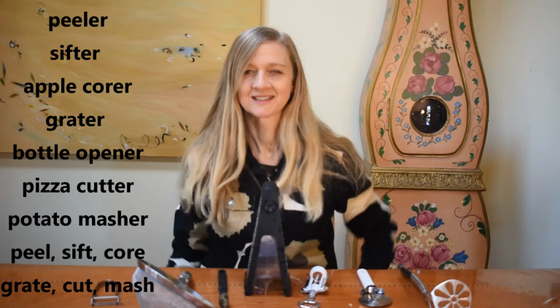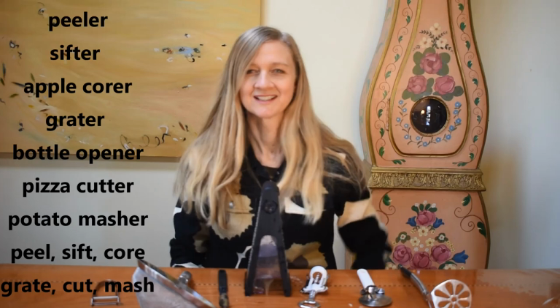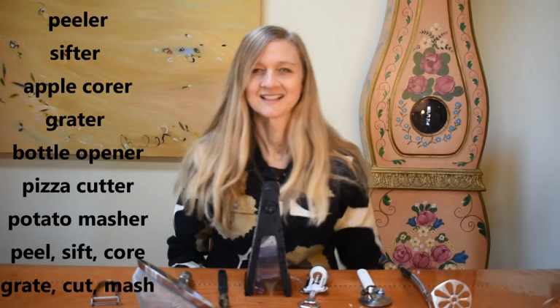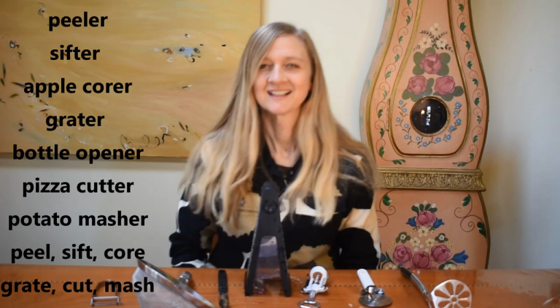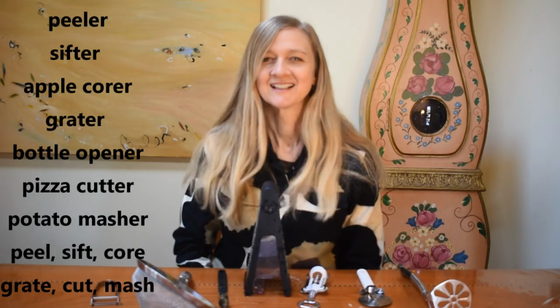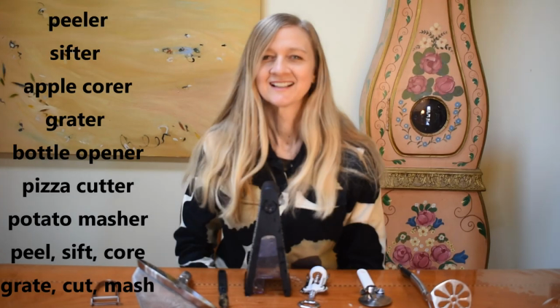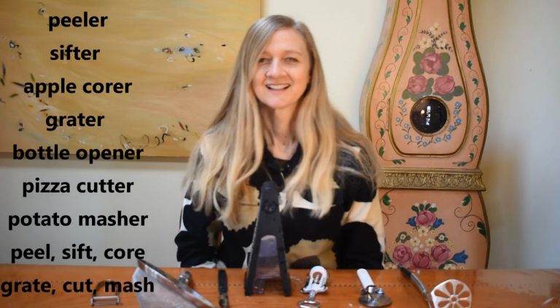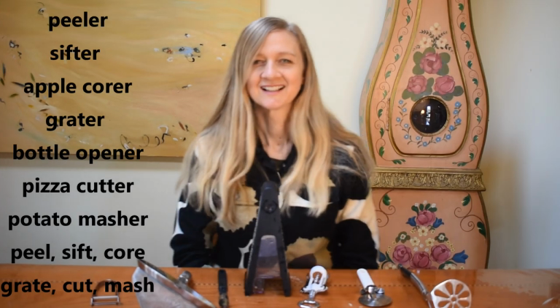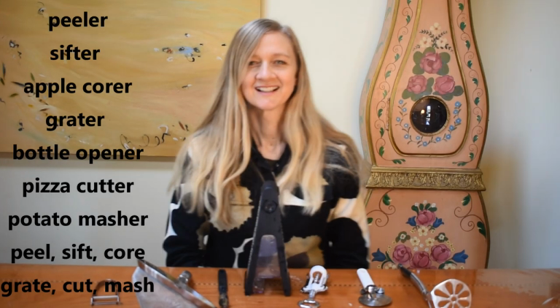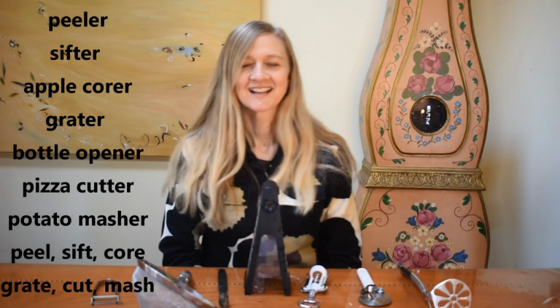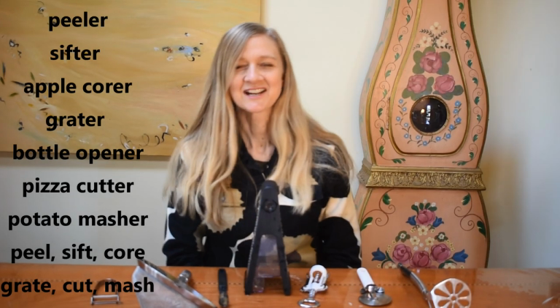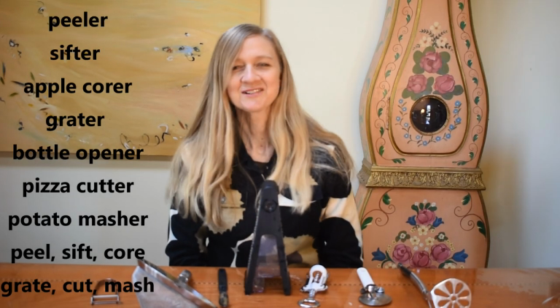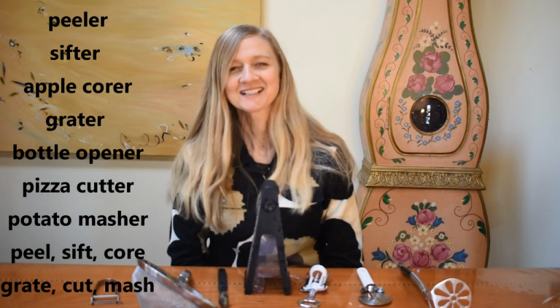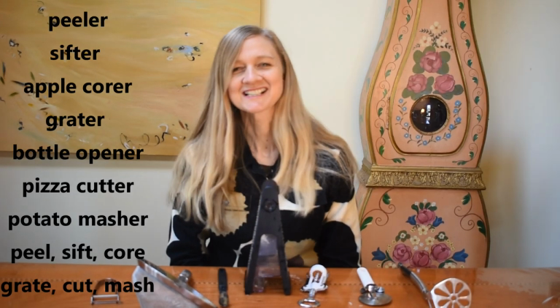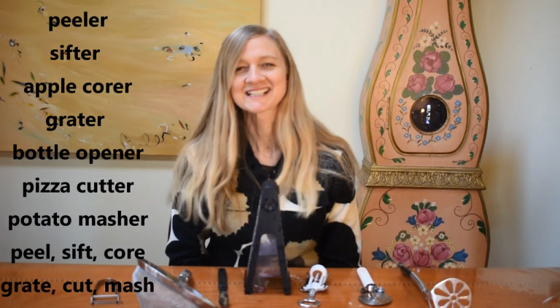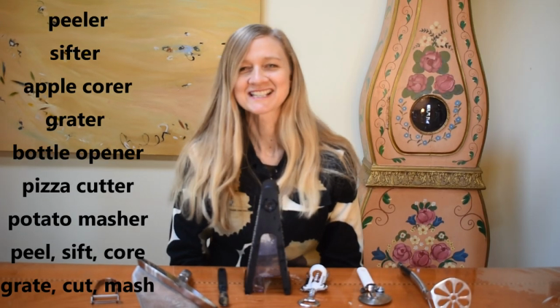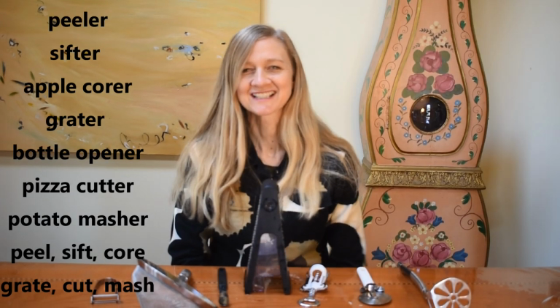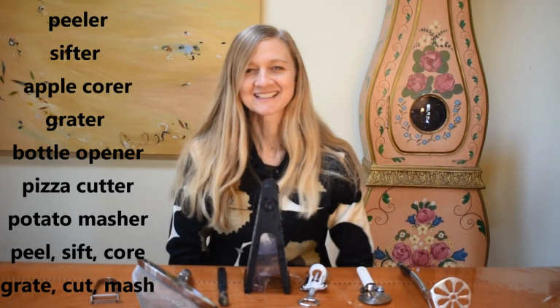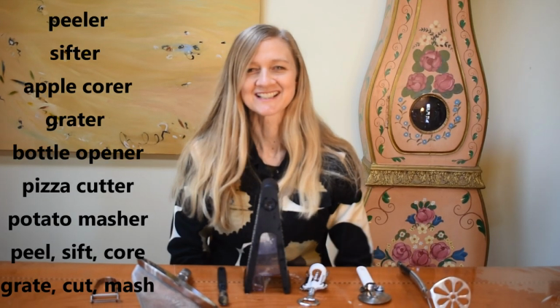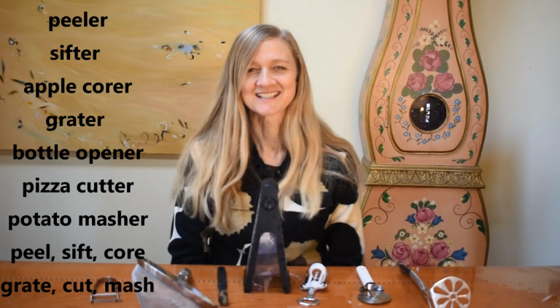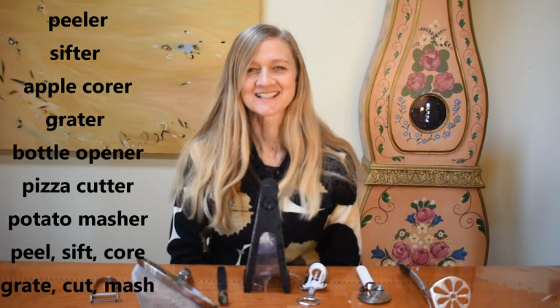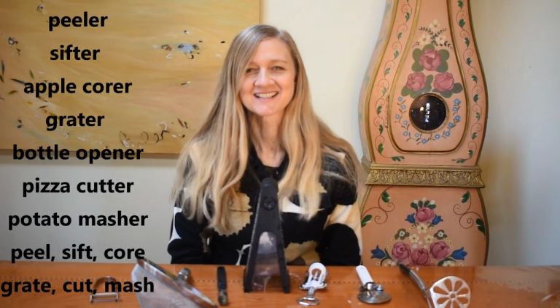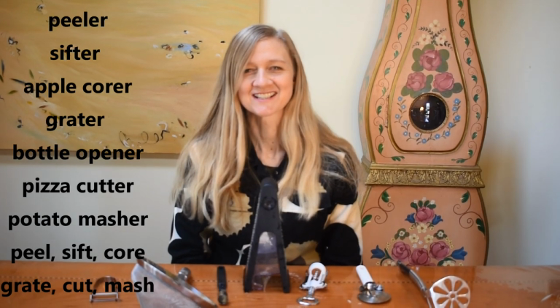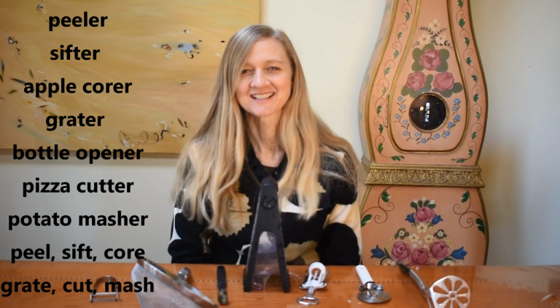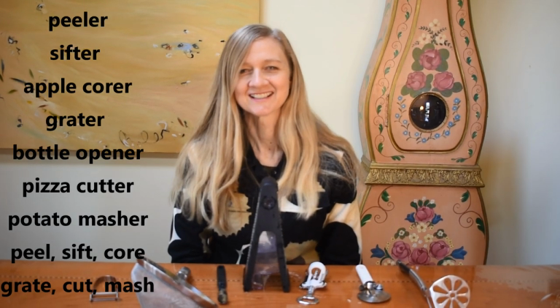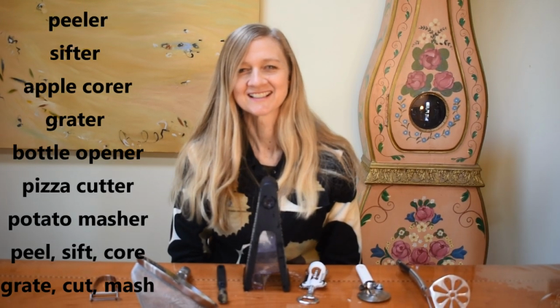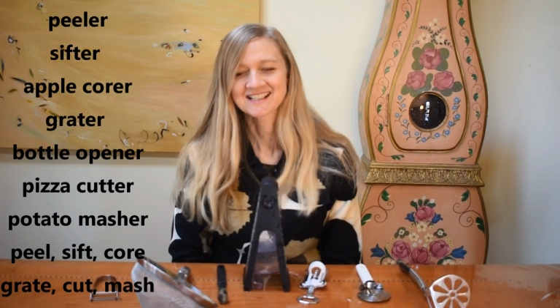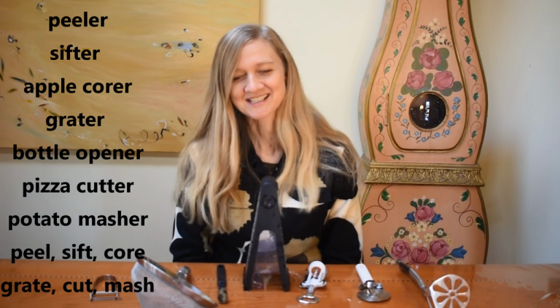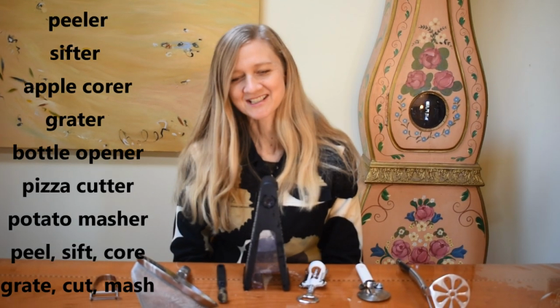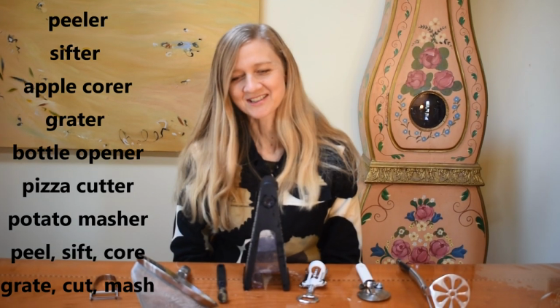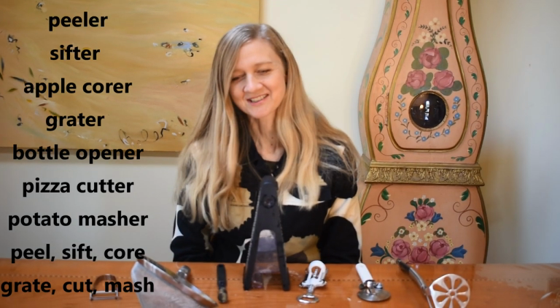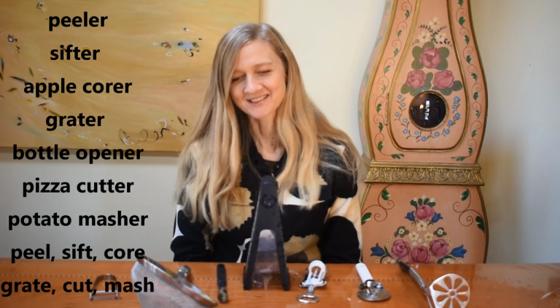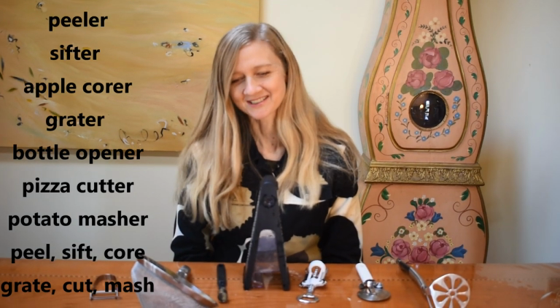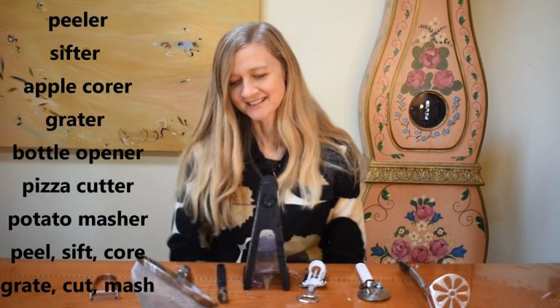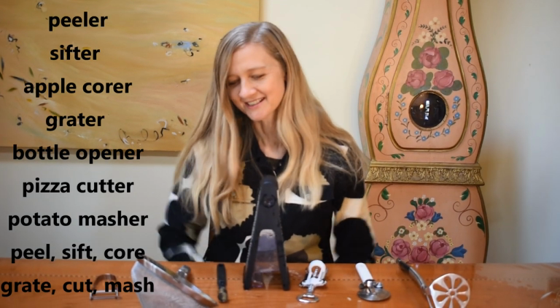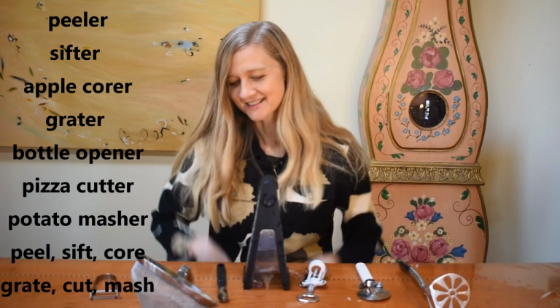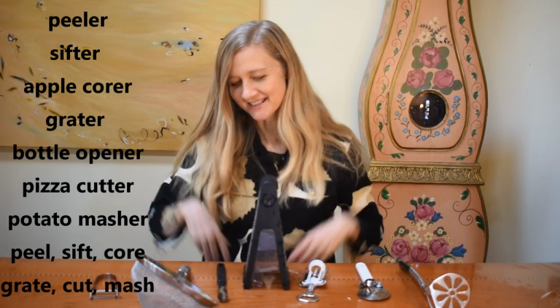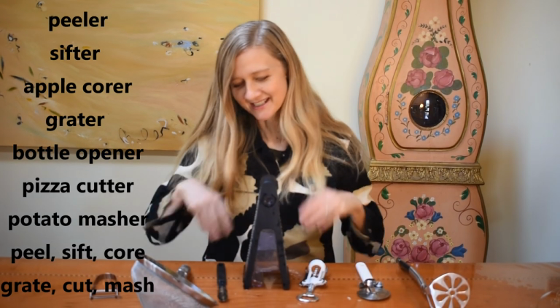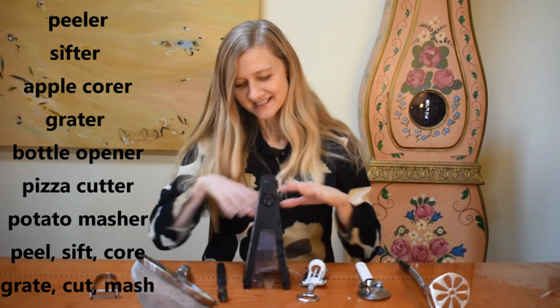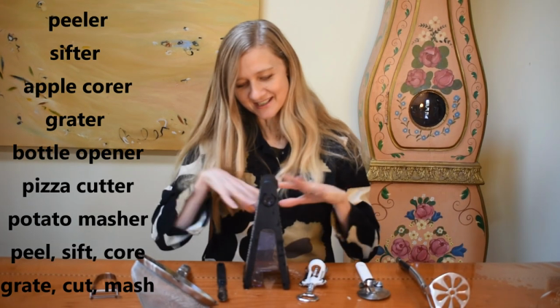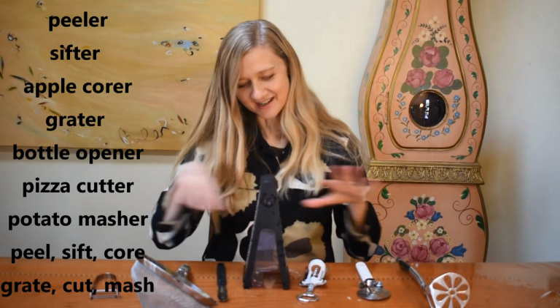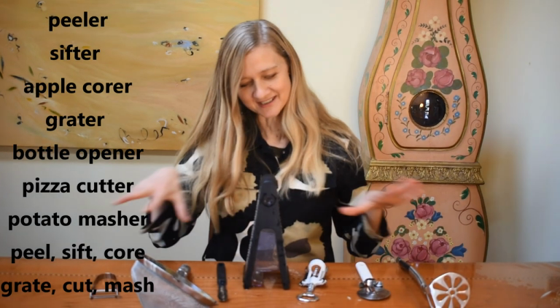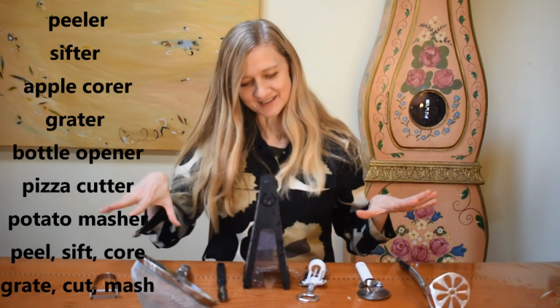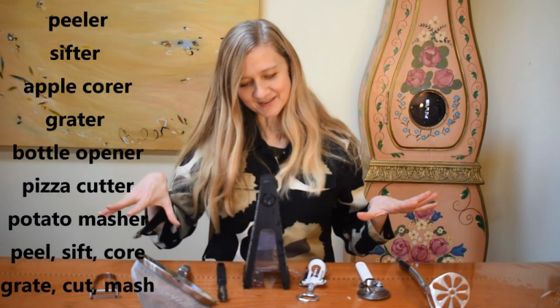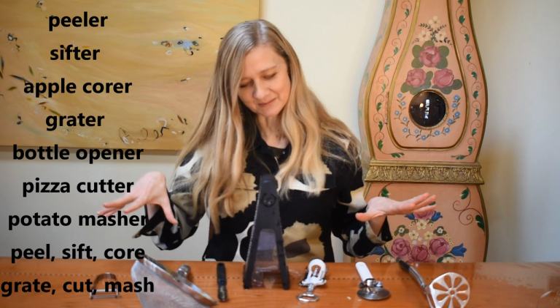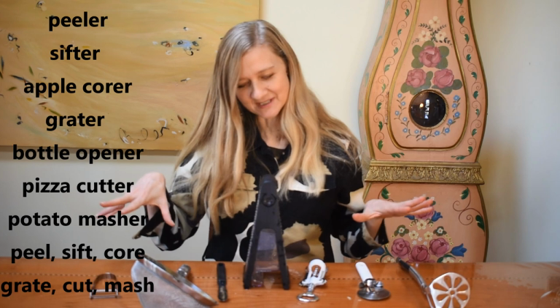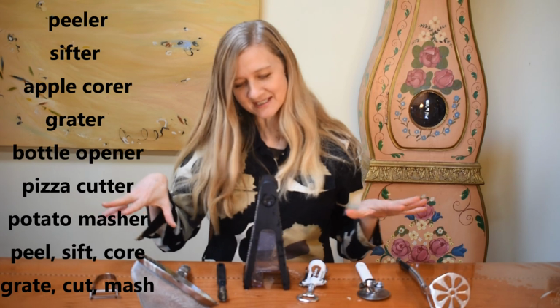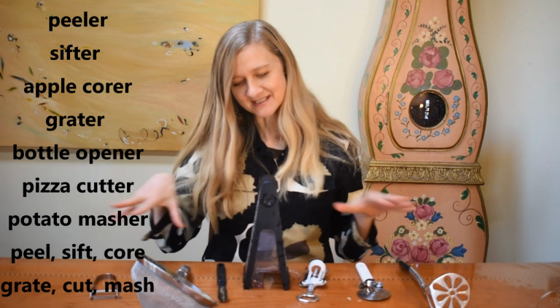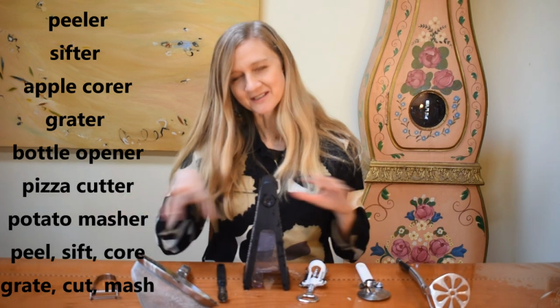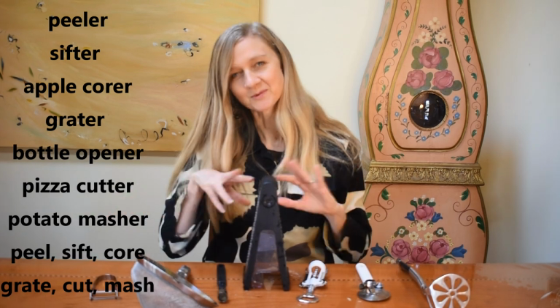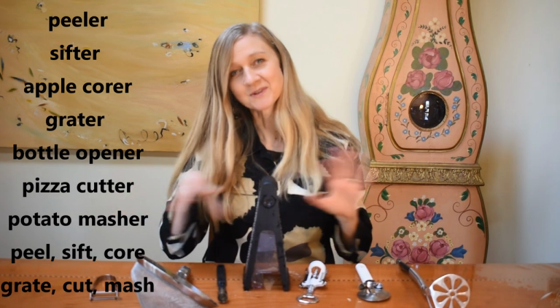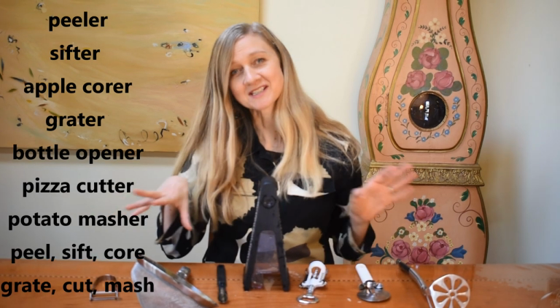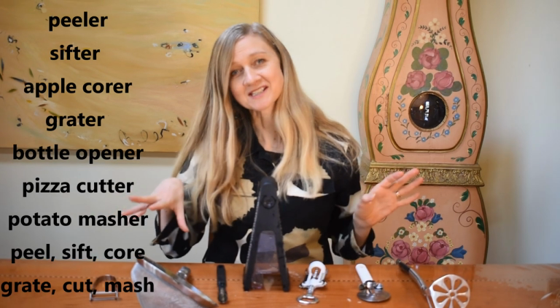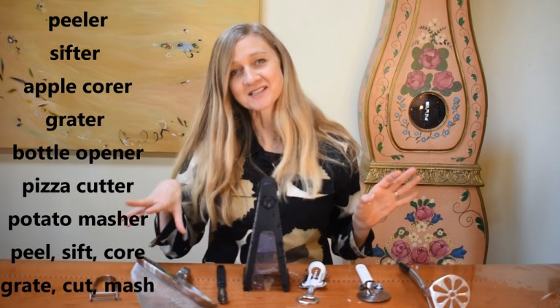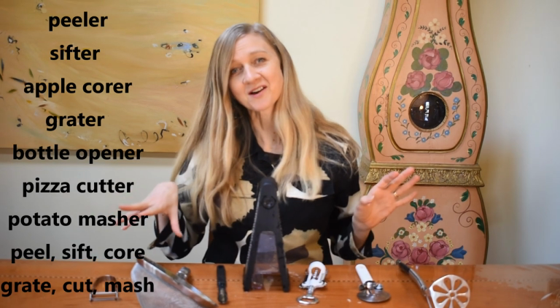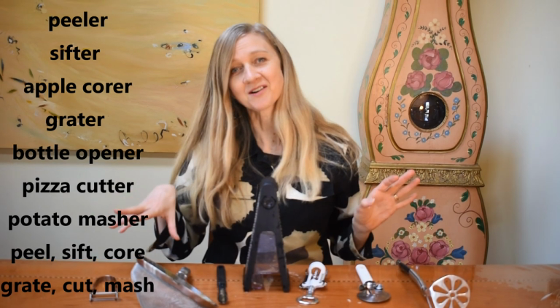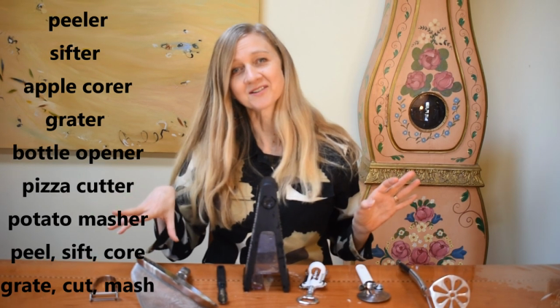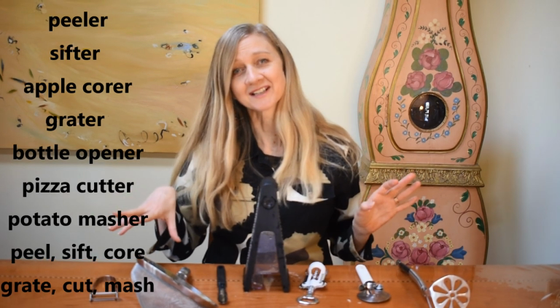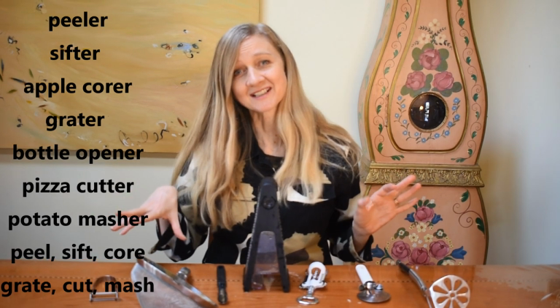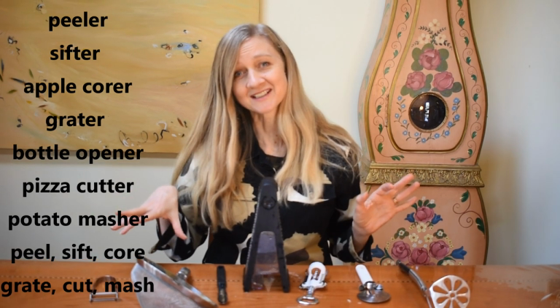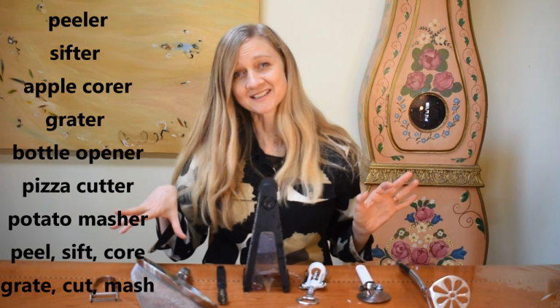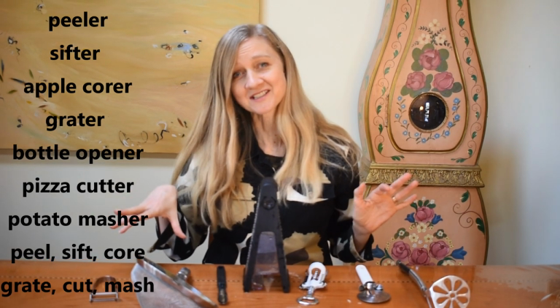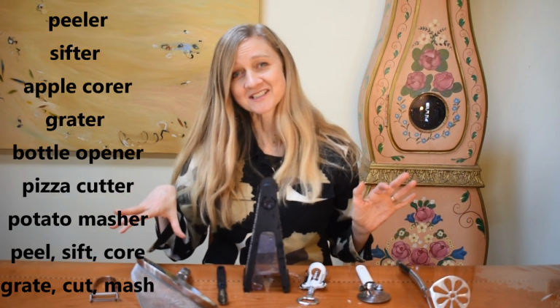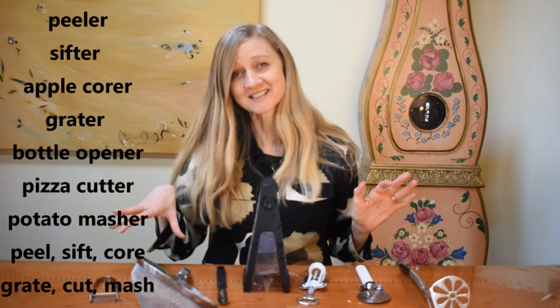Erica's English. Let's learn these items with a song in English today.